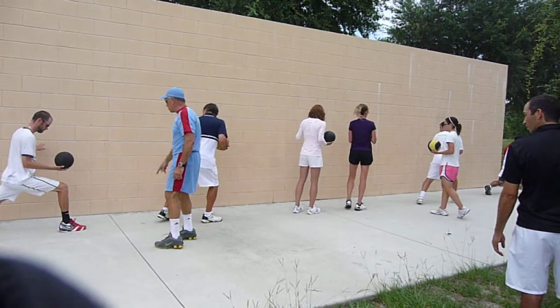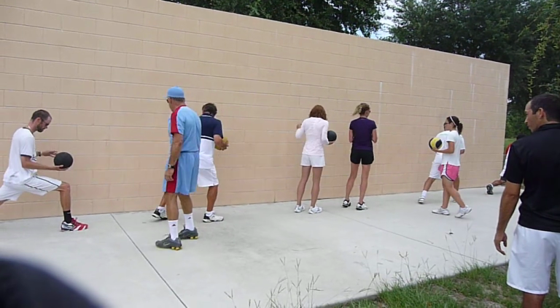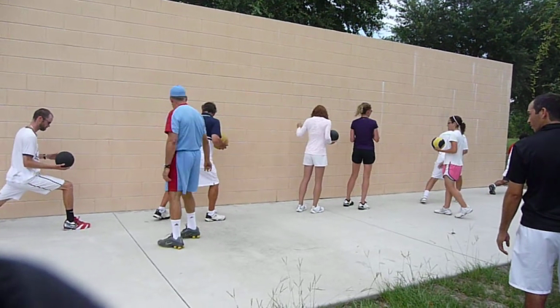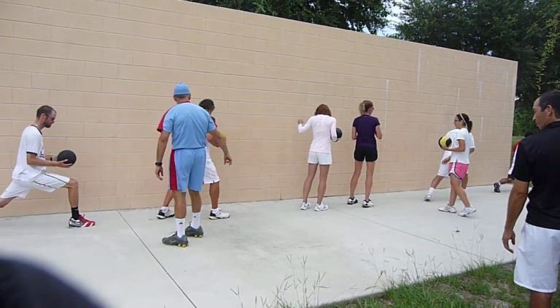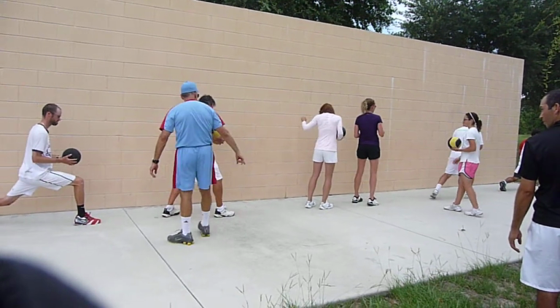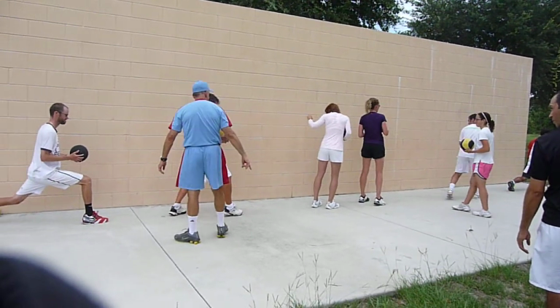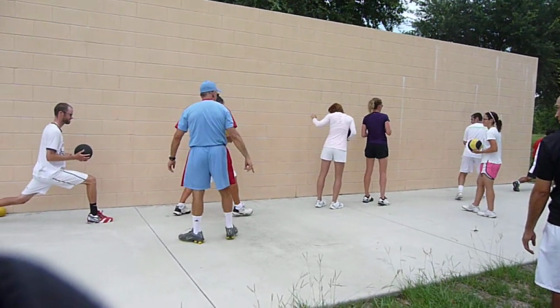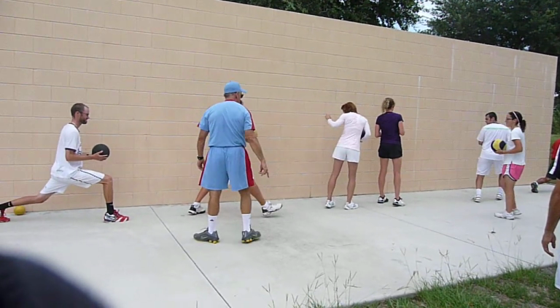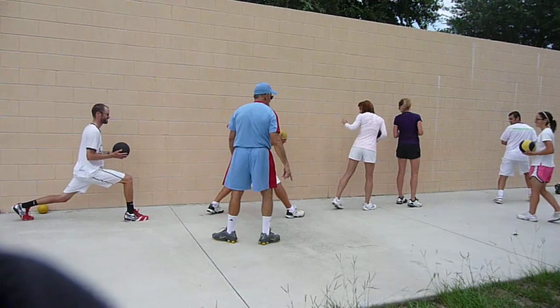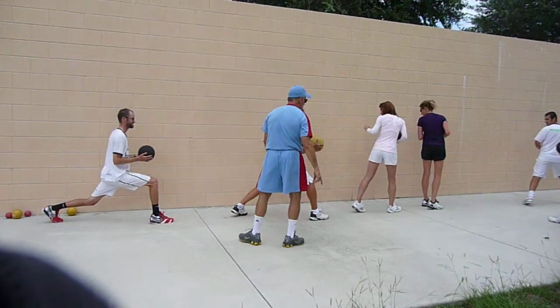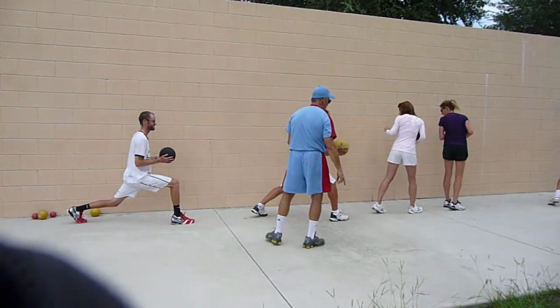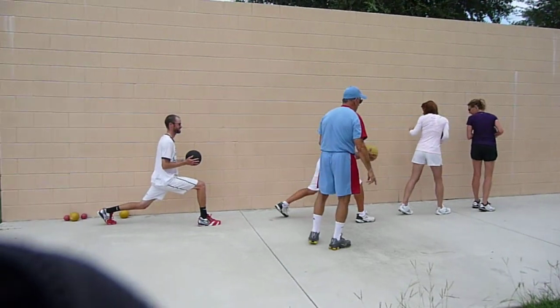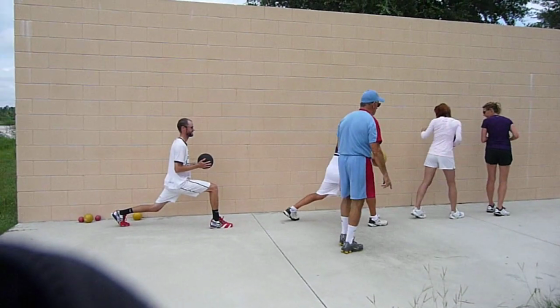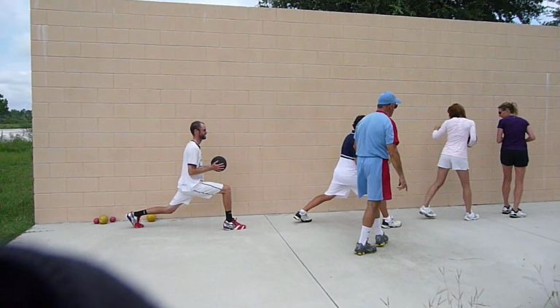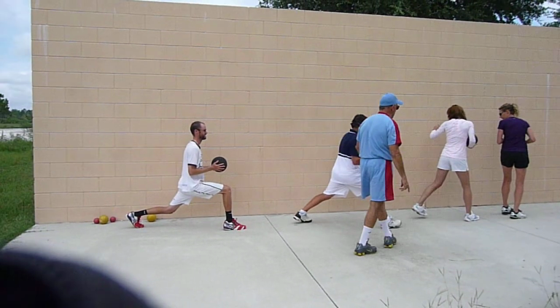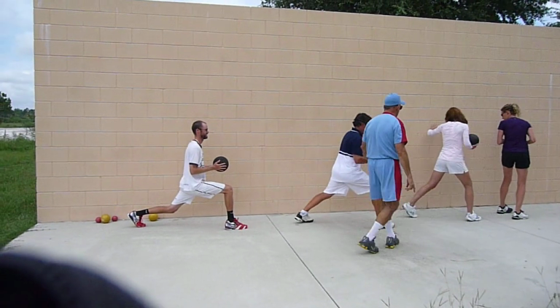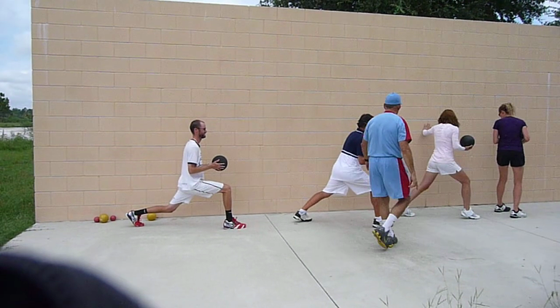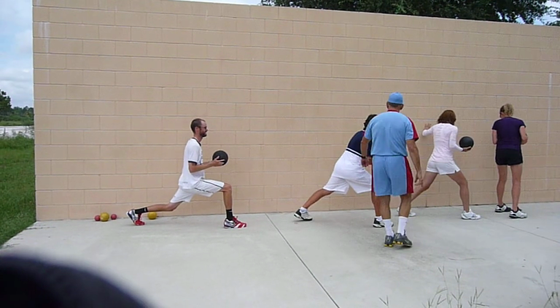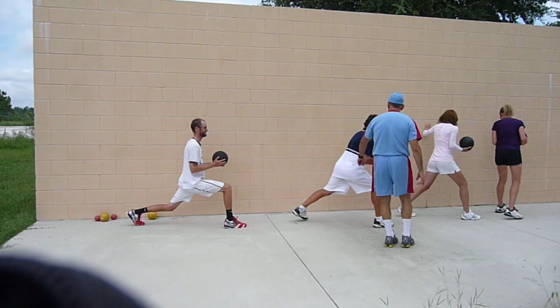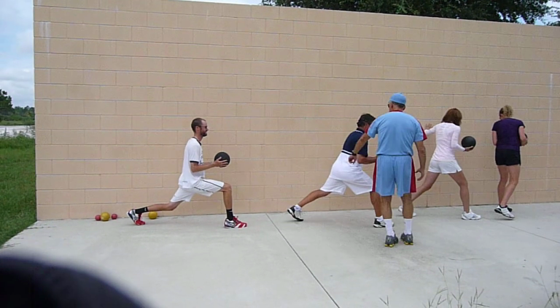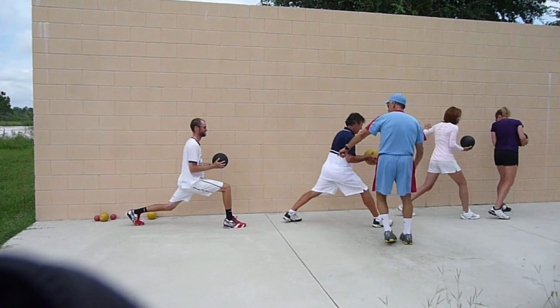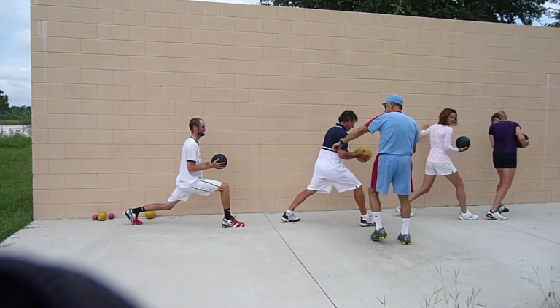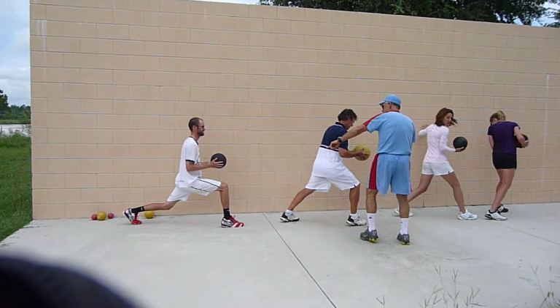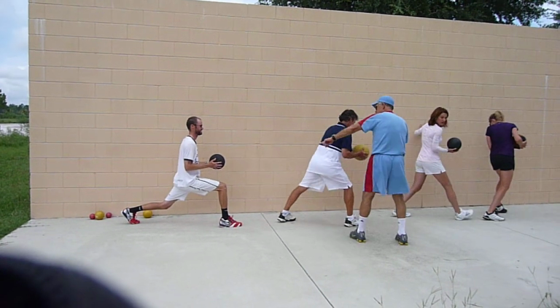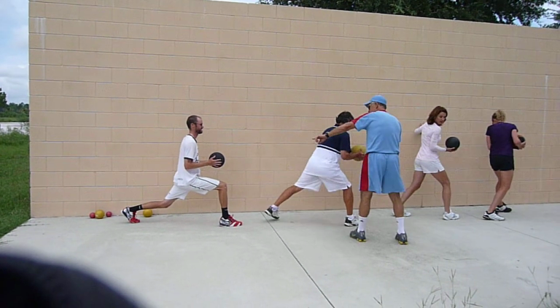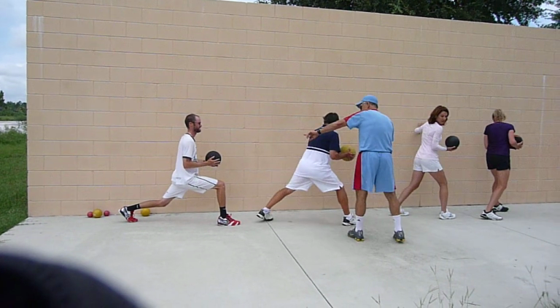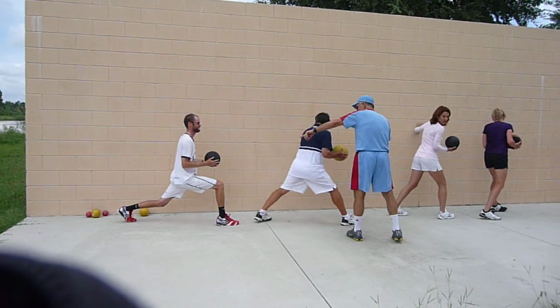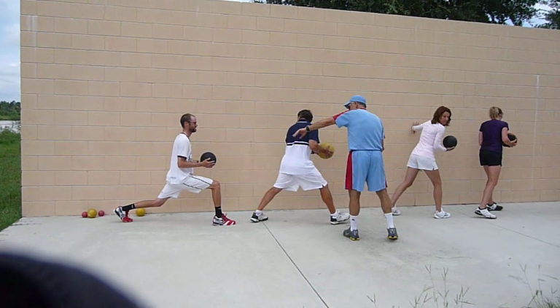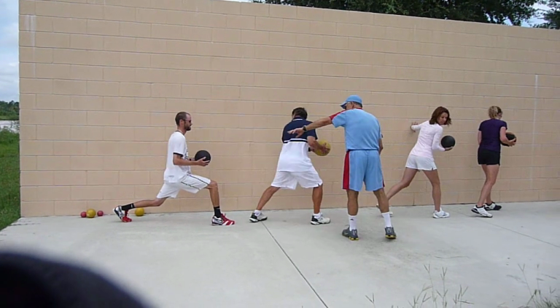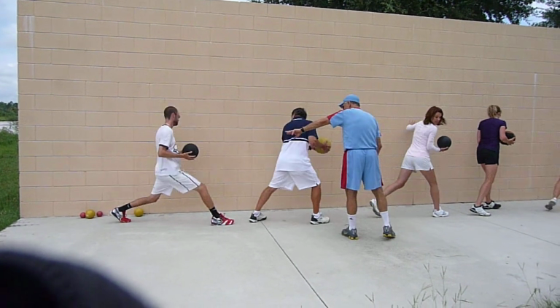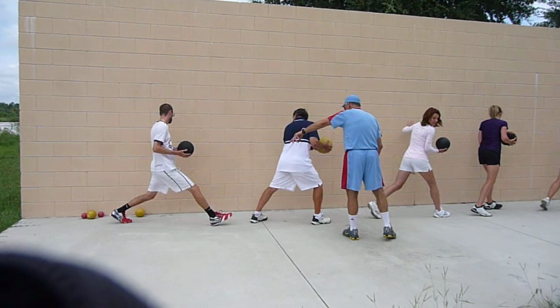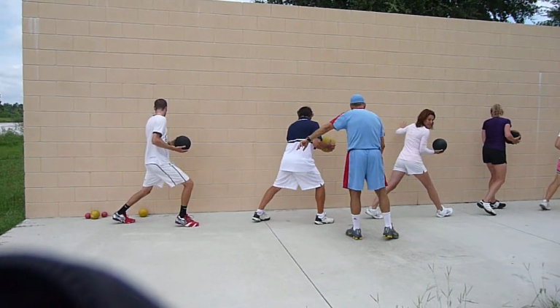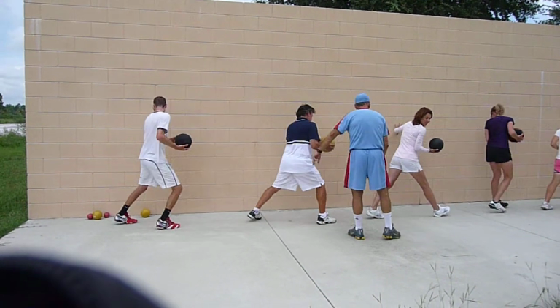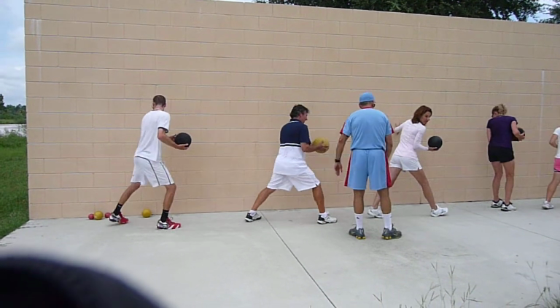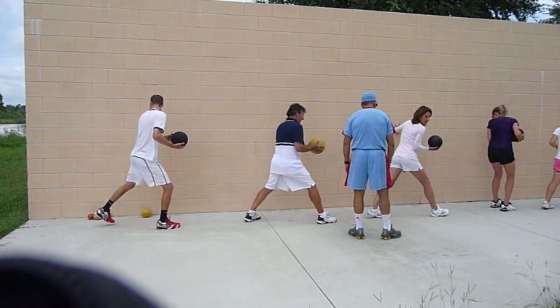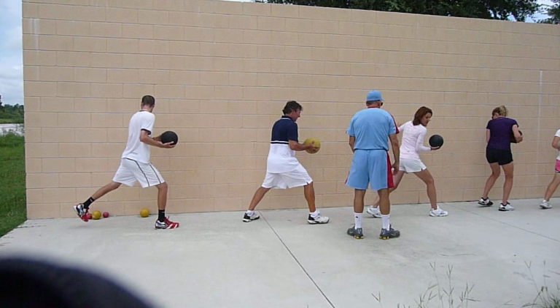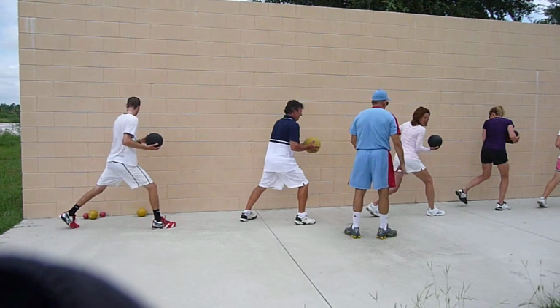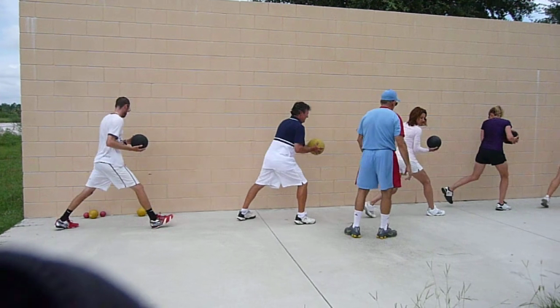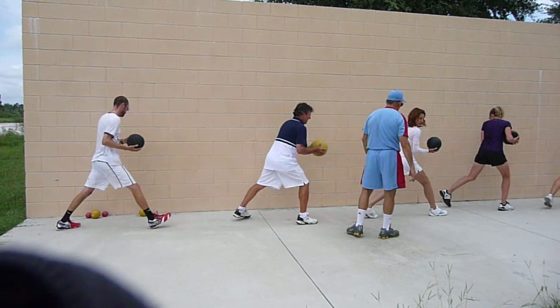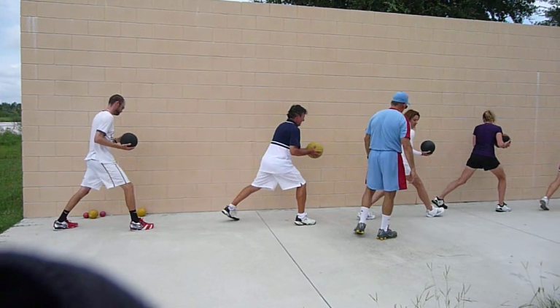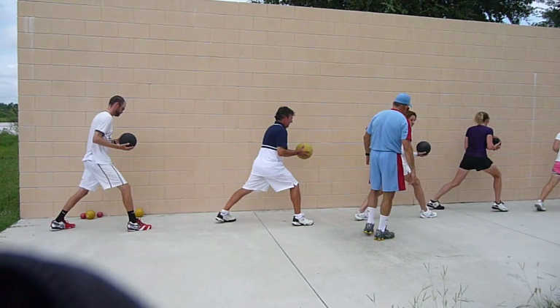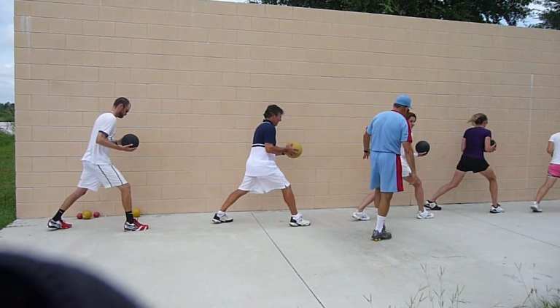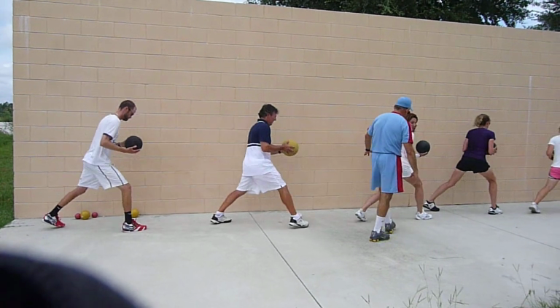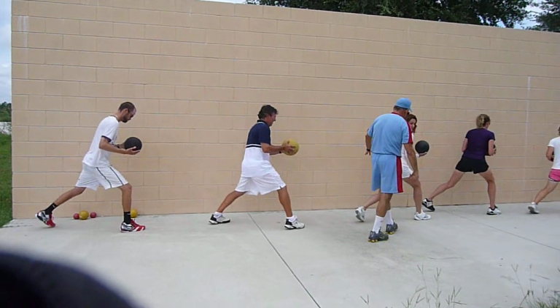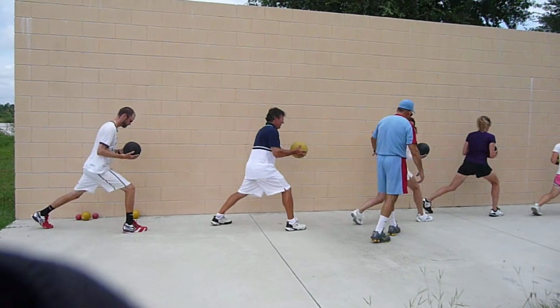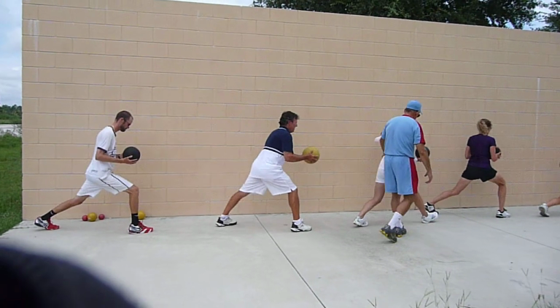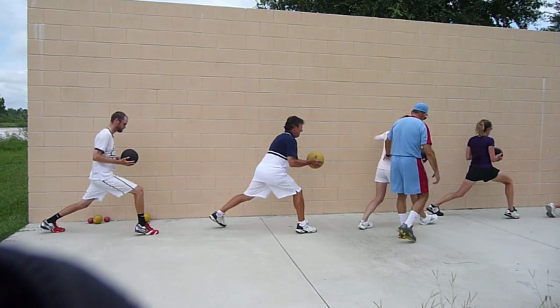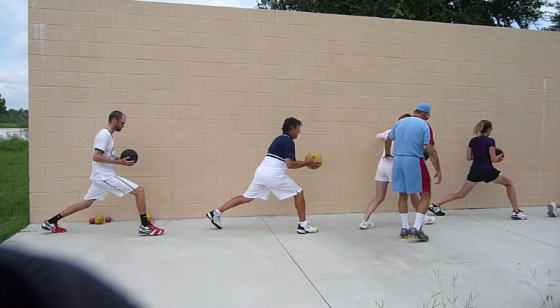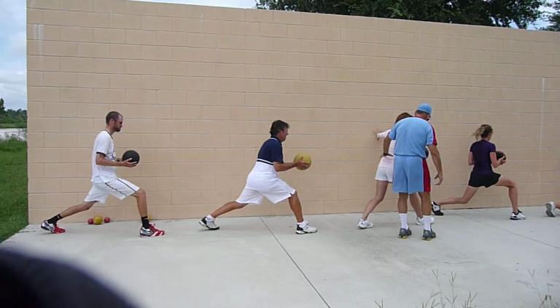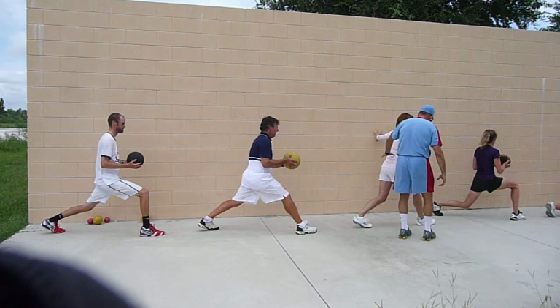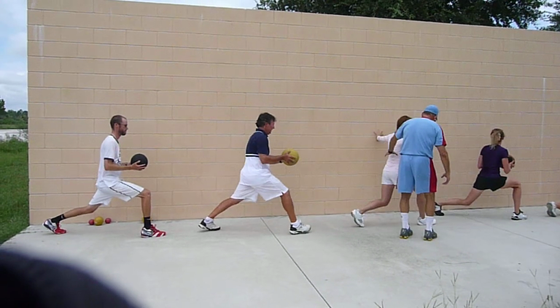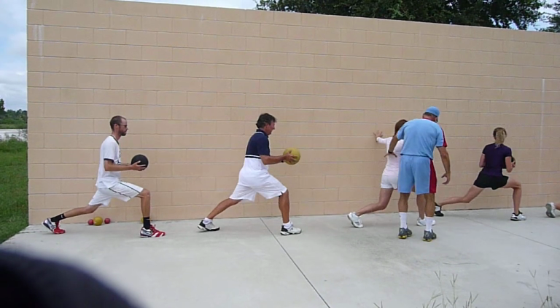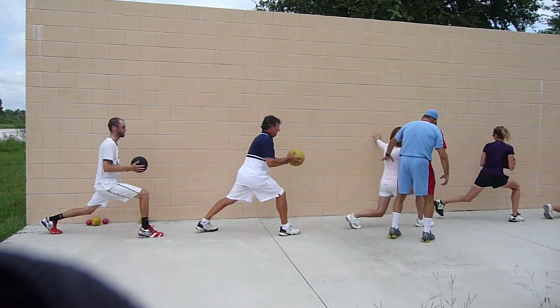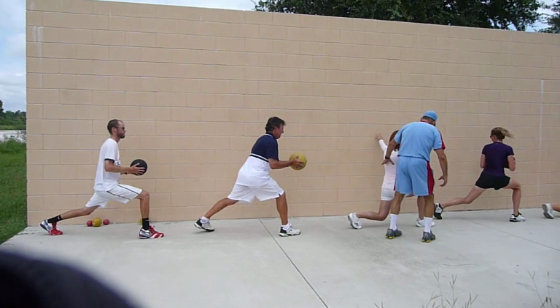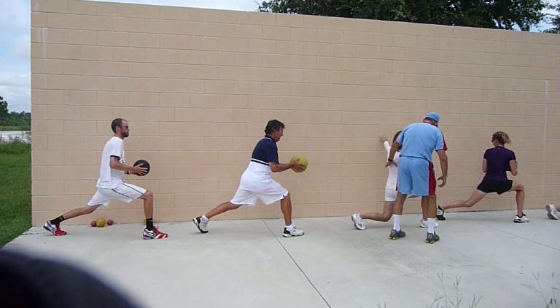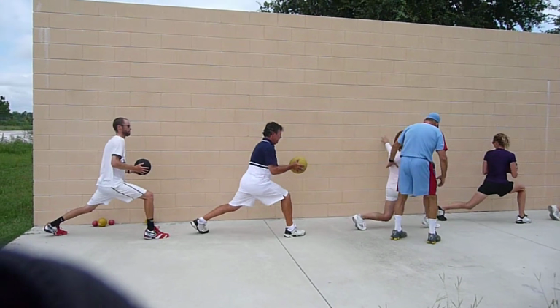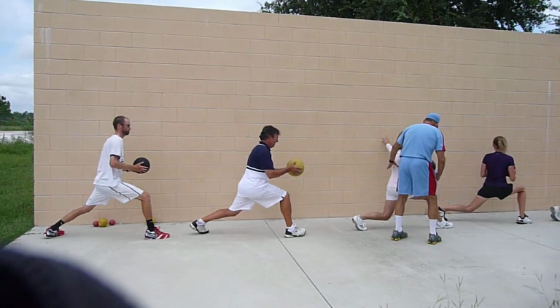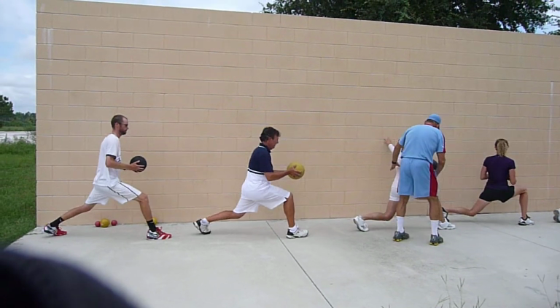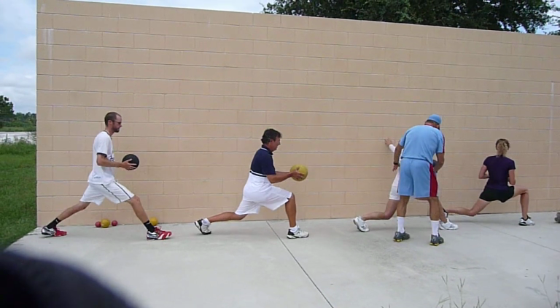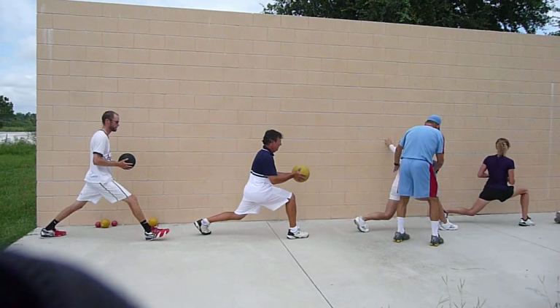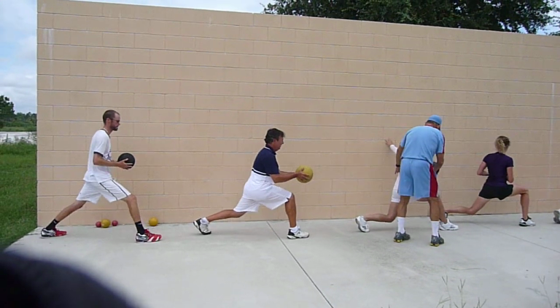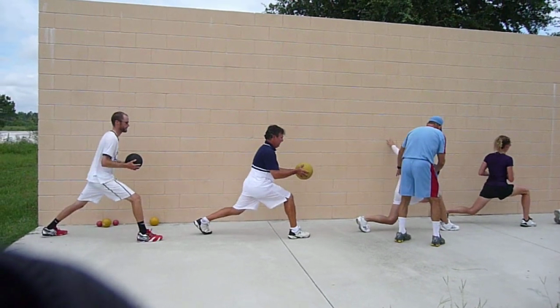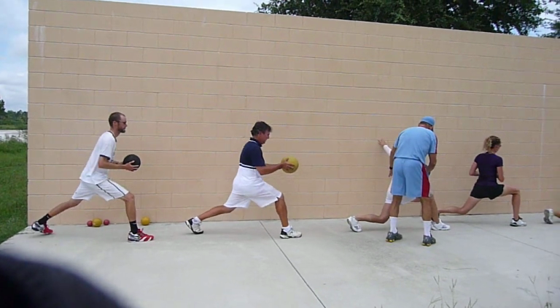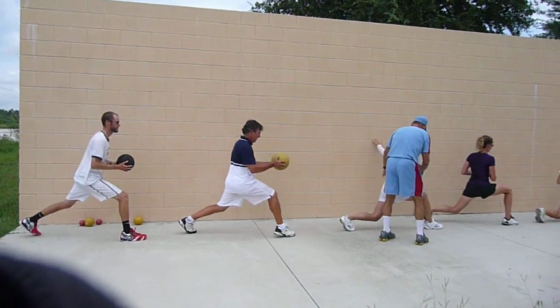You got it. Go back a little bit. Go back a little bit. All the way down. Parallel to the ground. Right there.